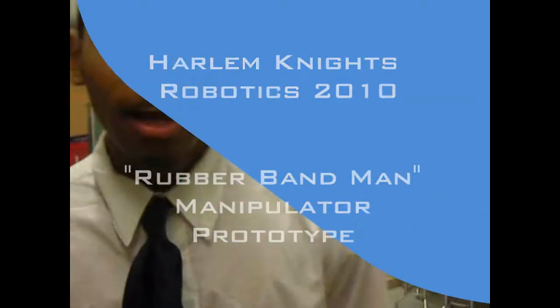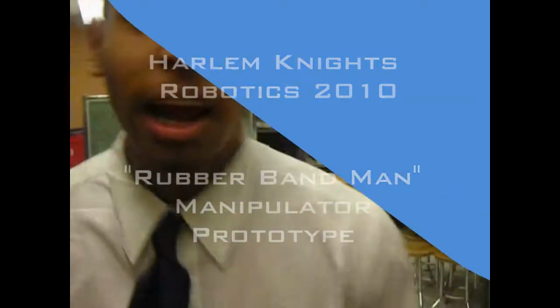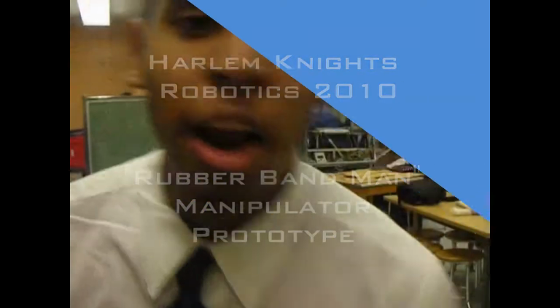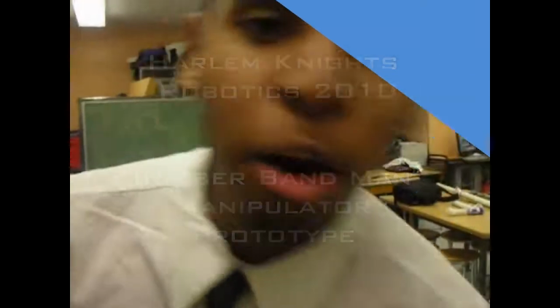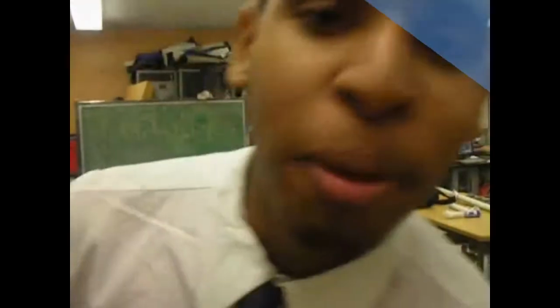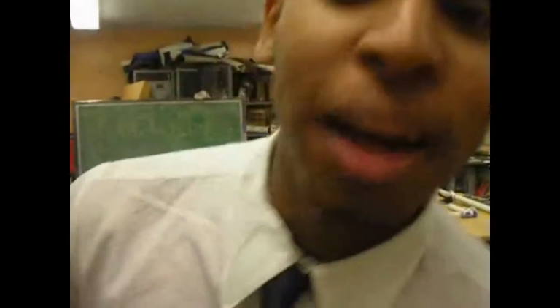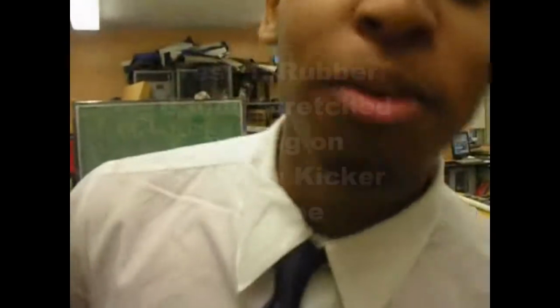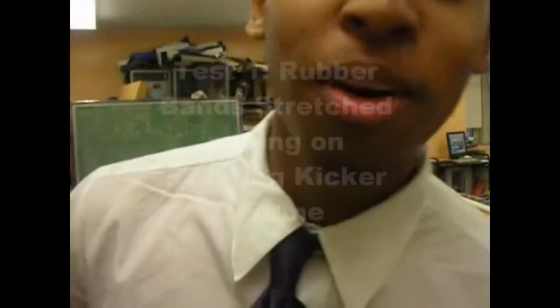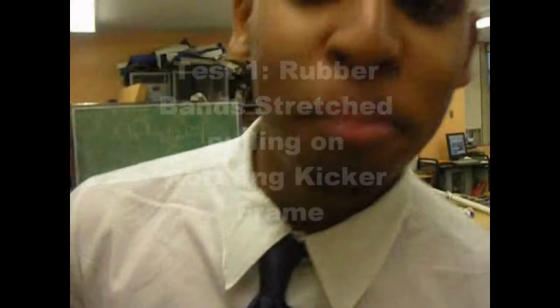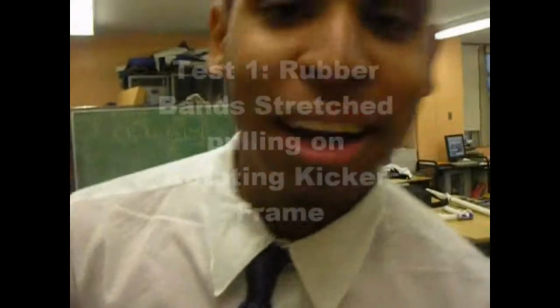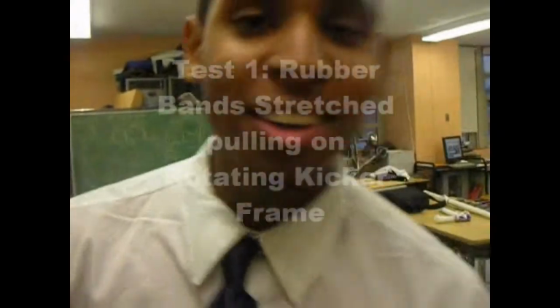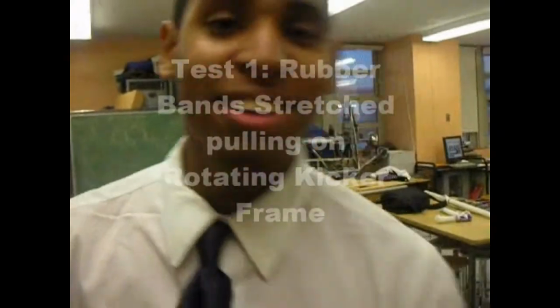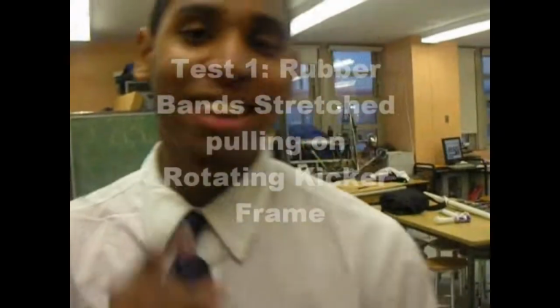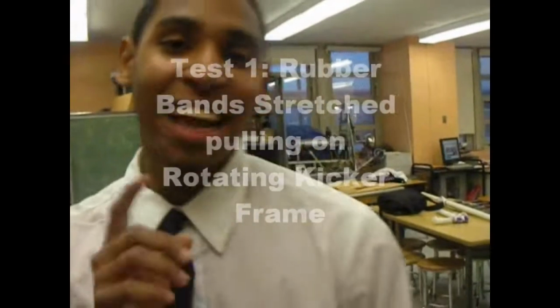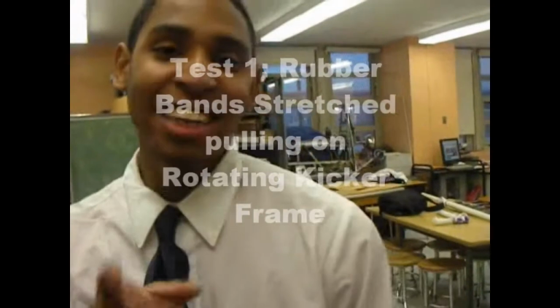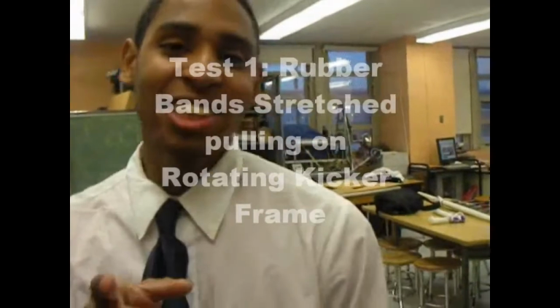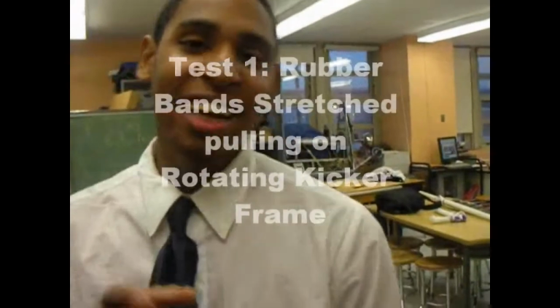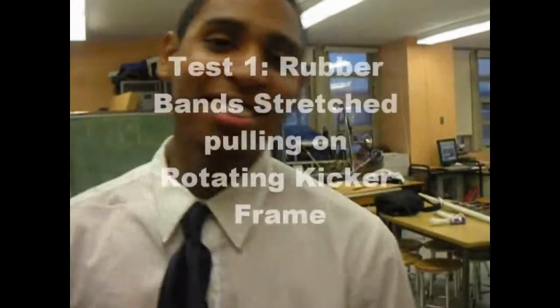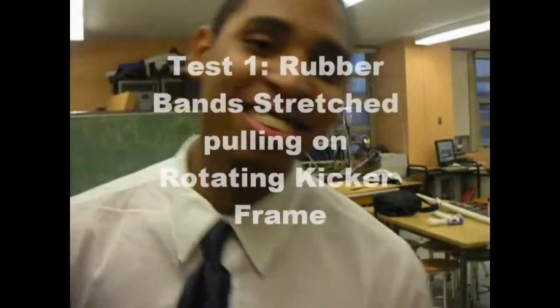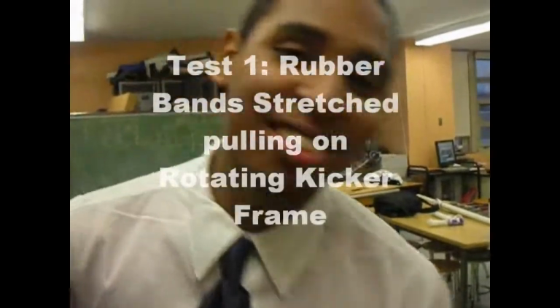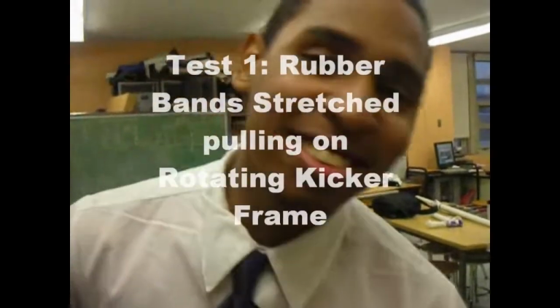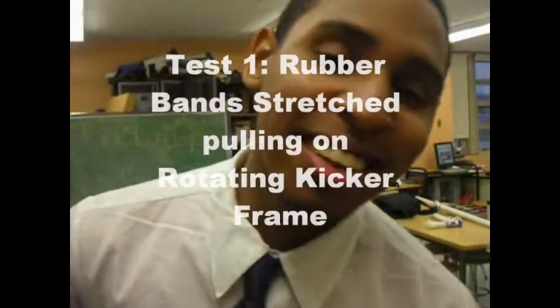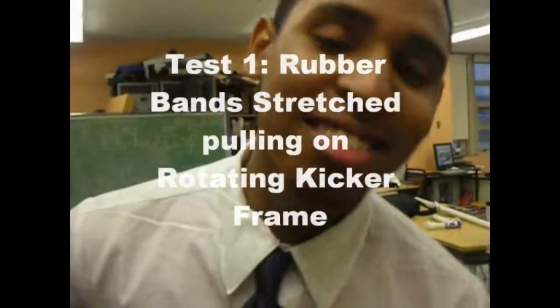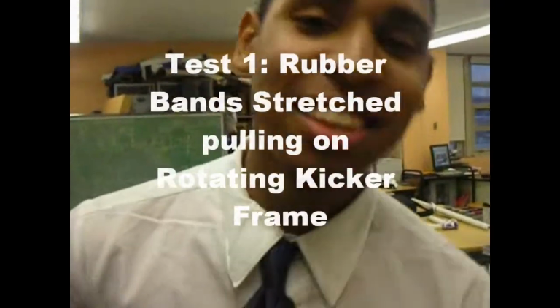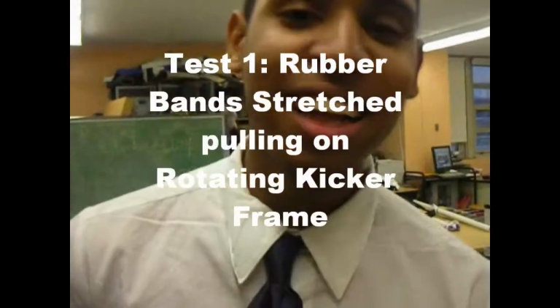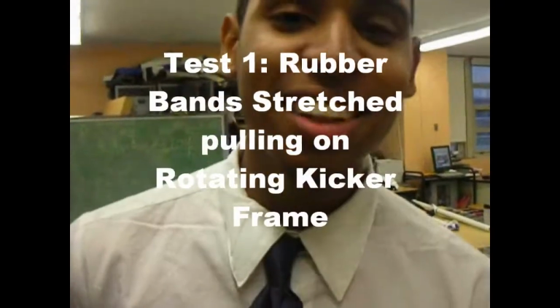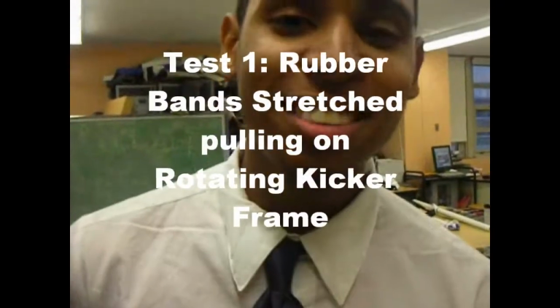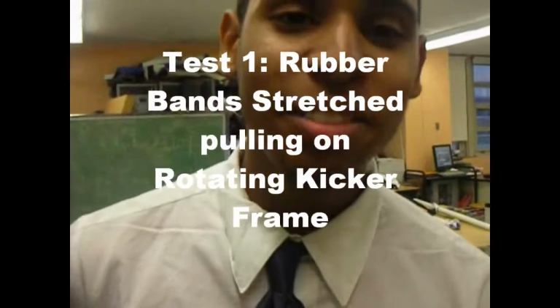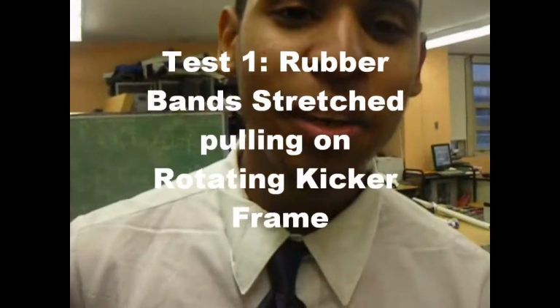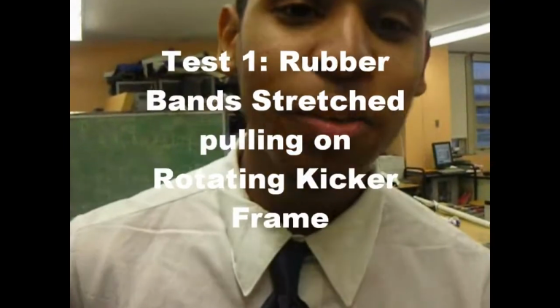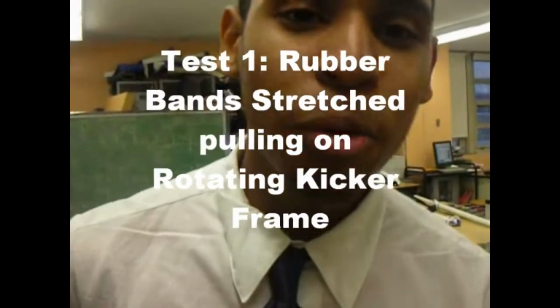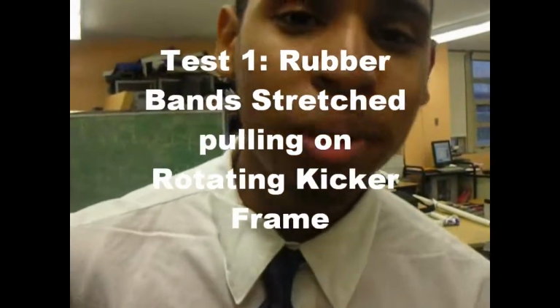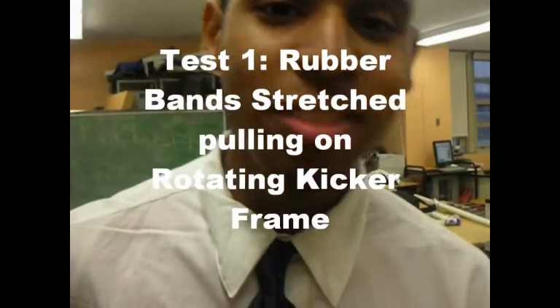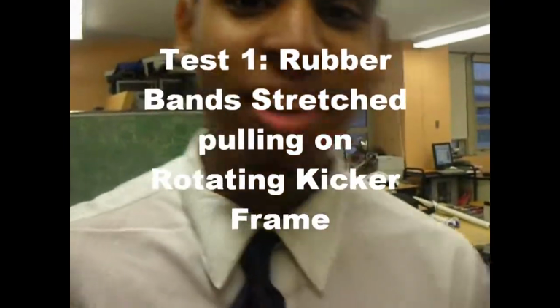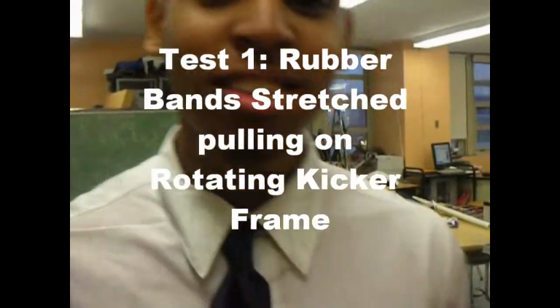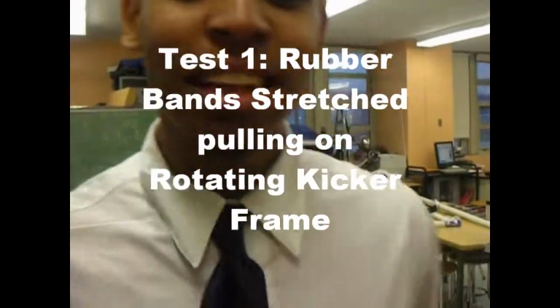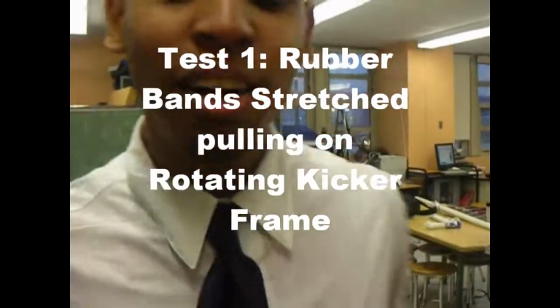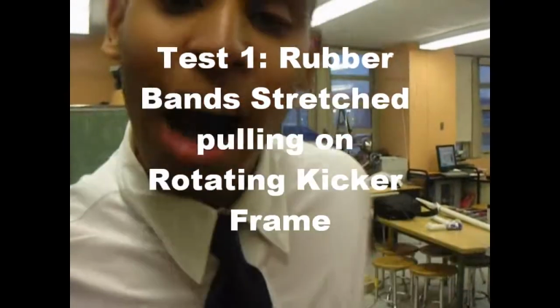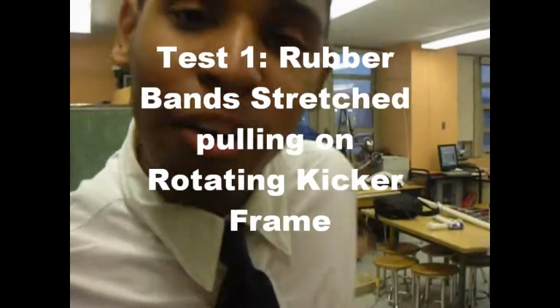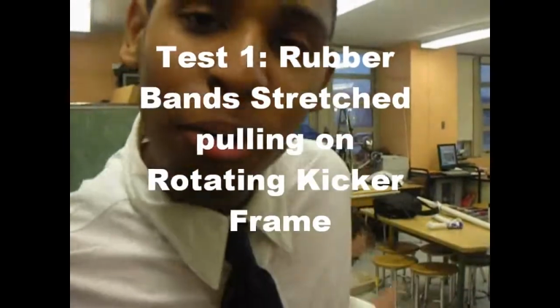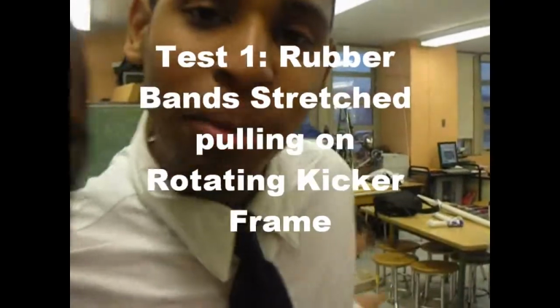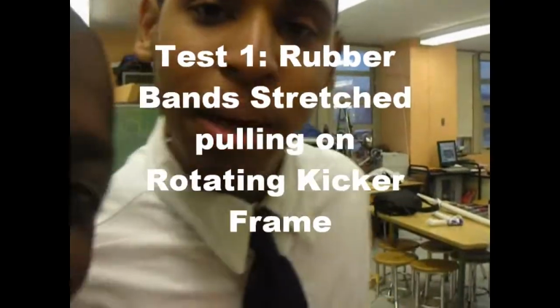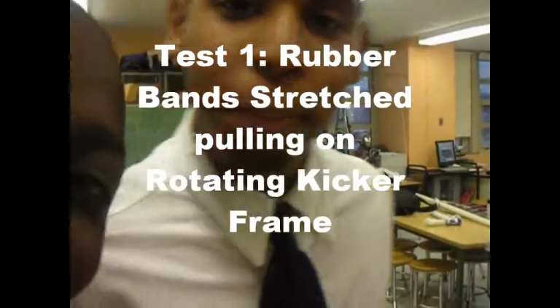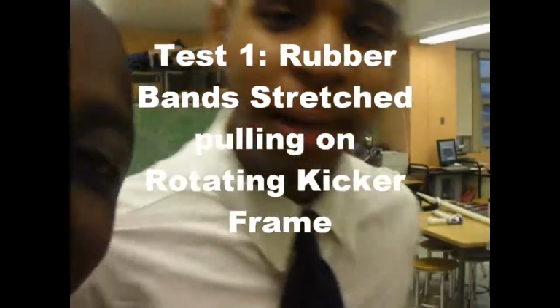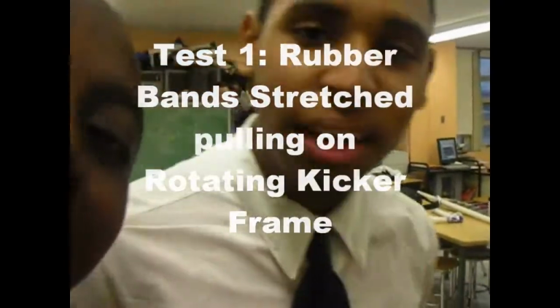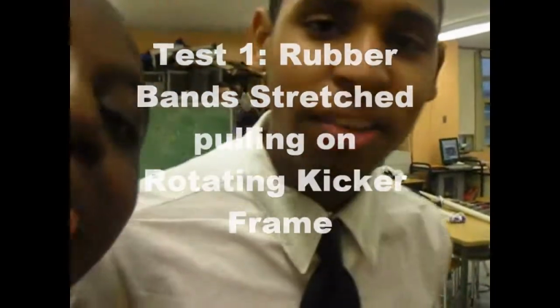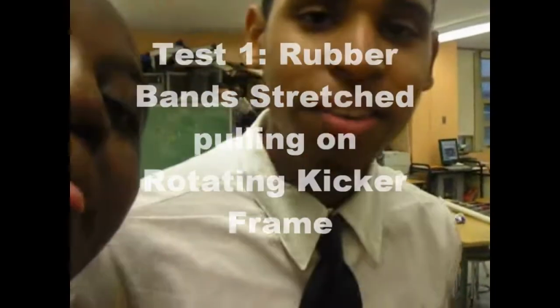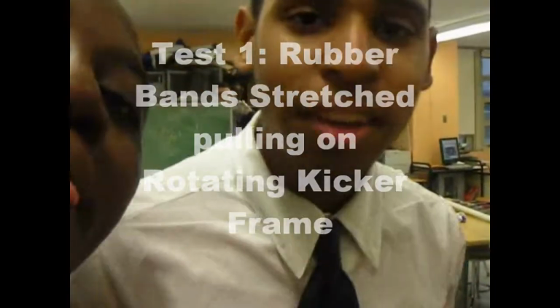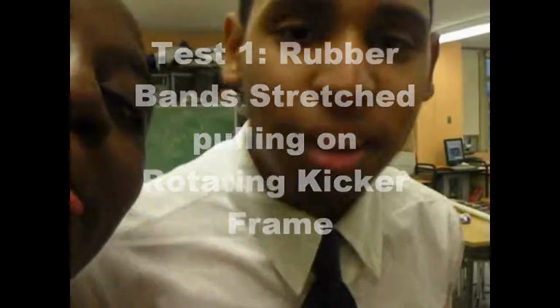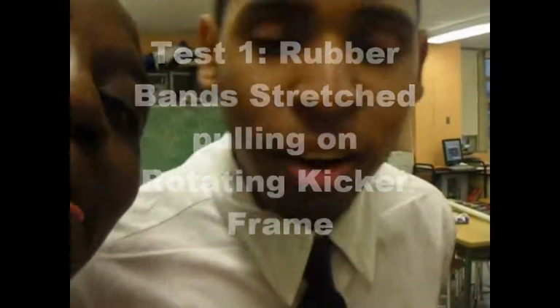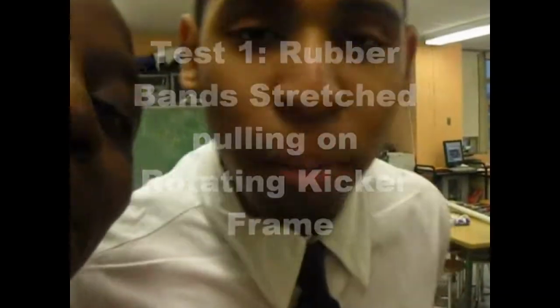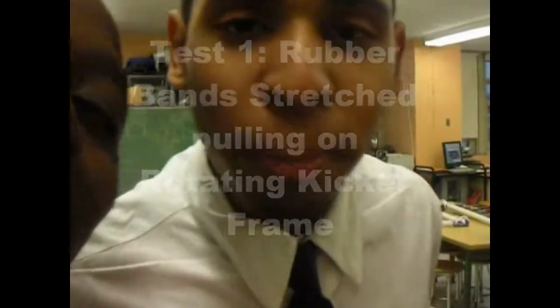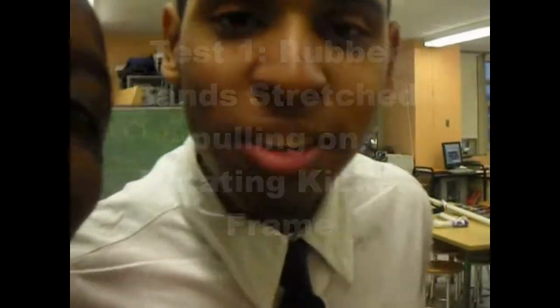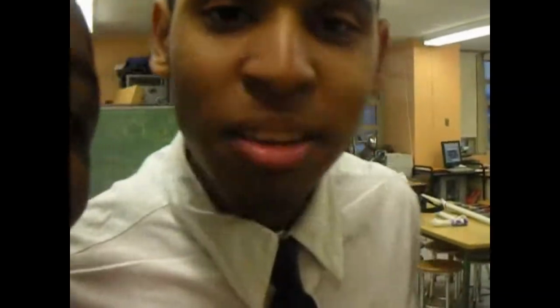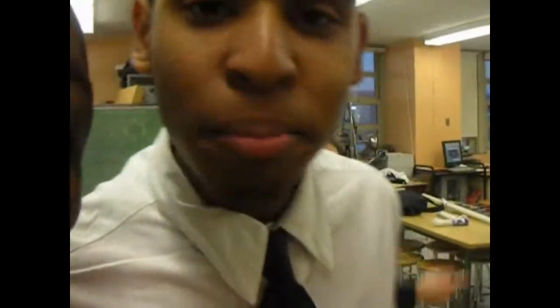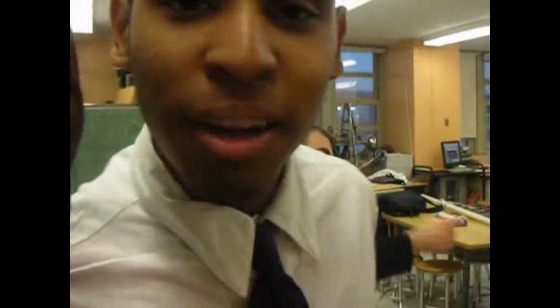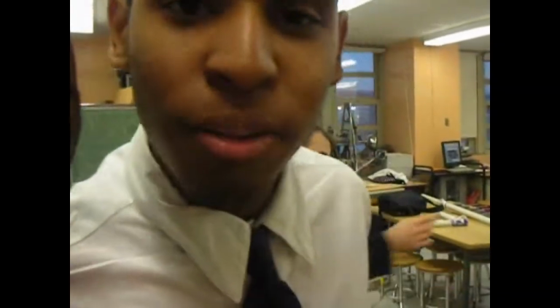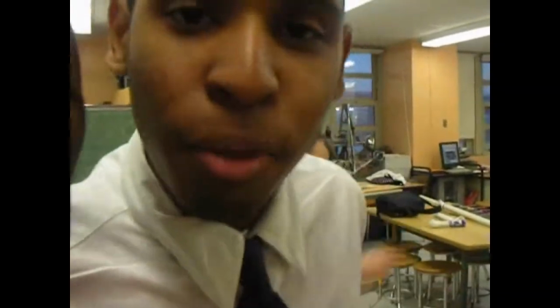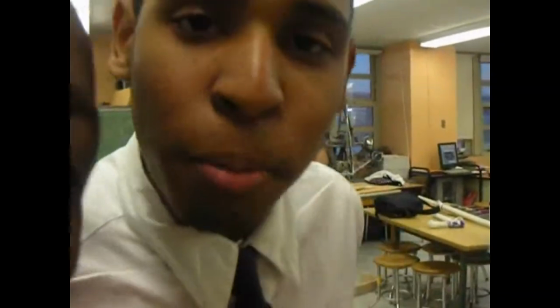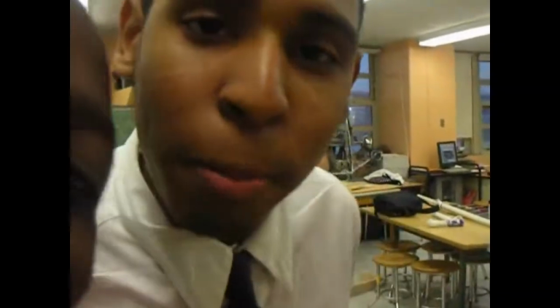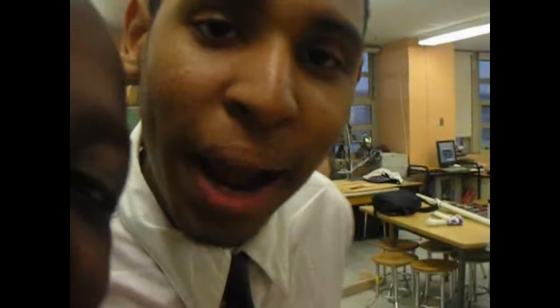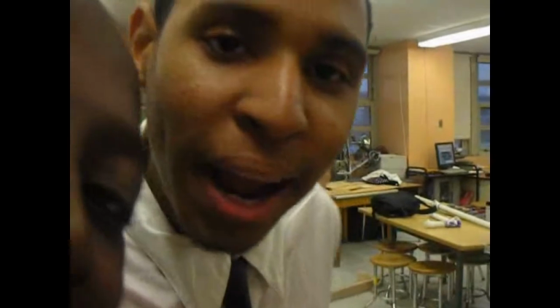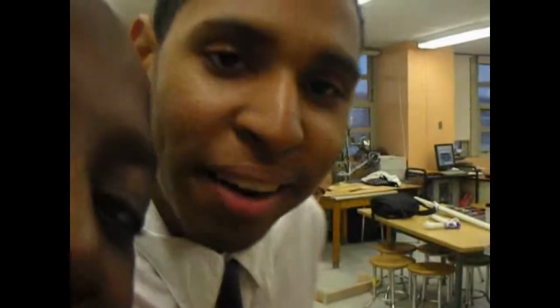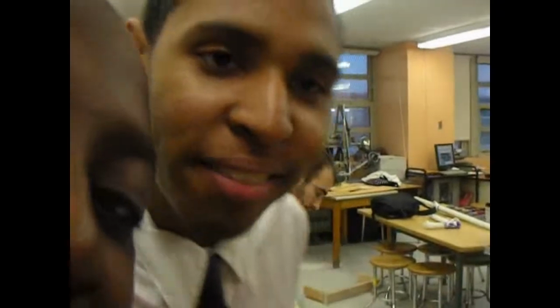Hey everybody, welcome back to HKC60.TV. We'll be testing out our manipulator, compressing back a rubber band.